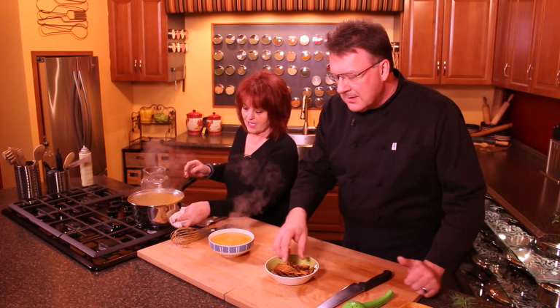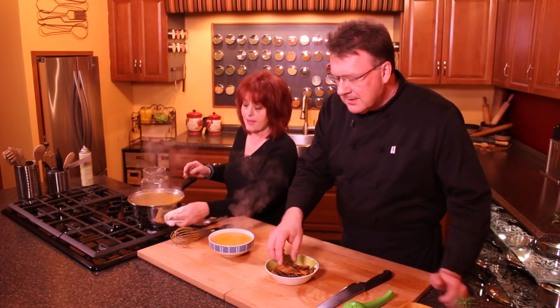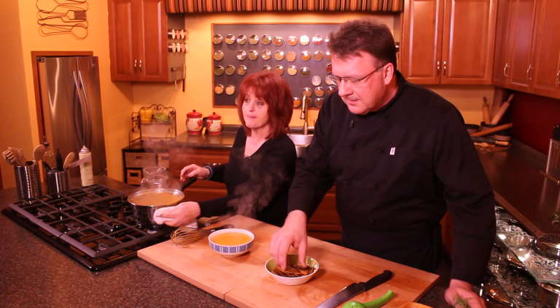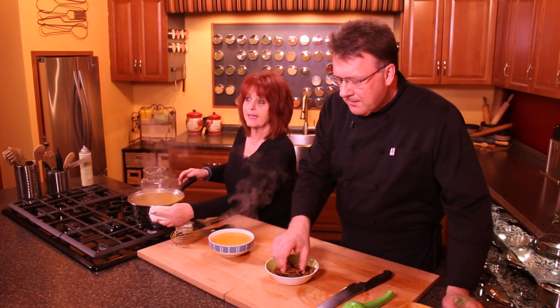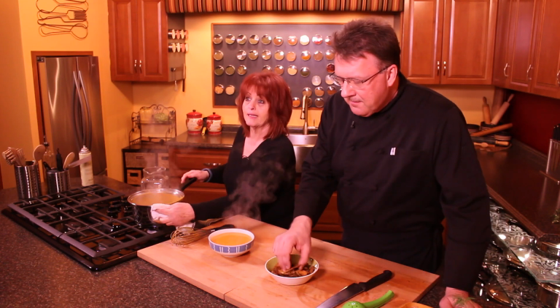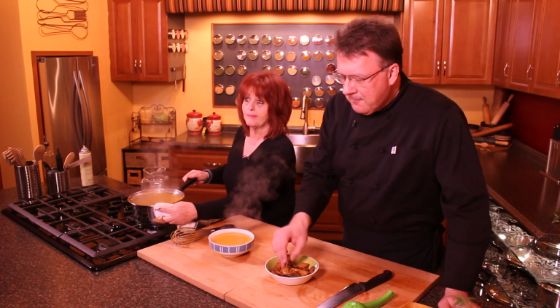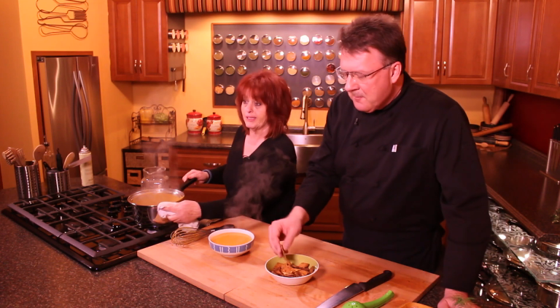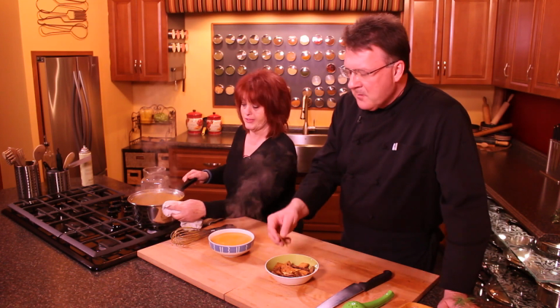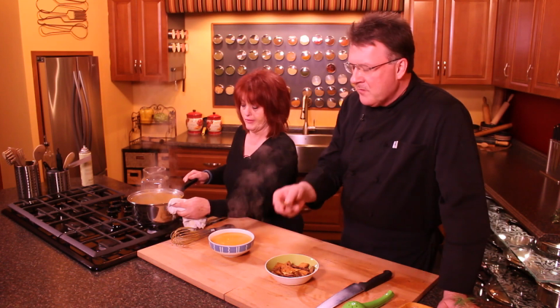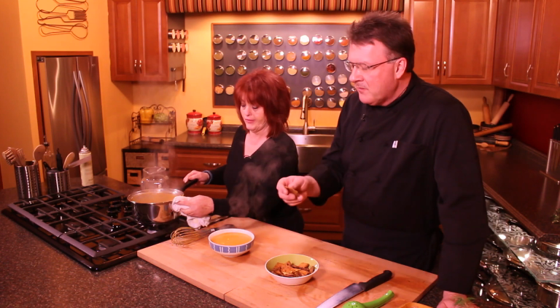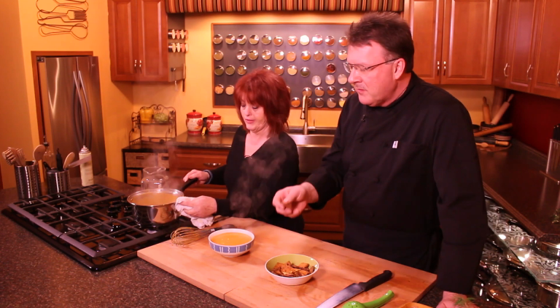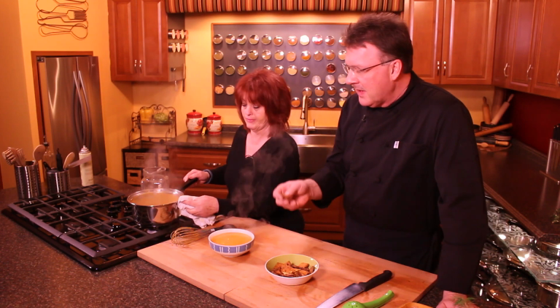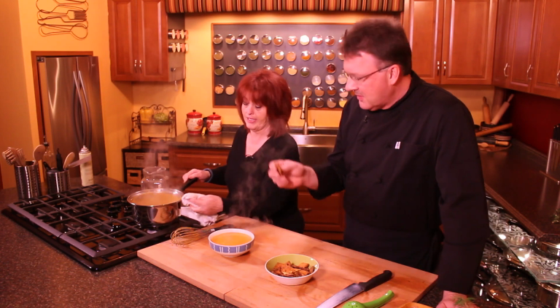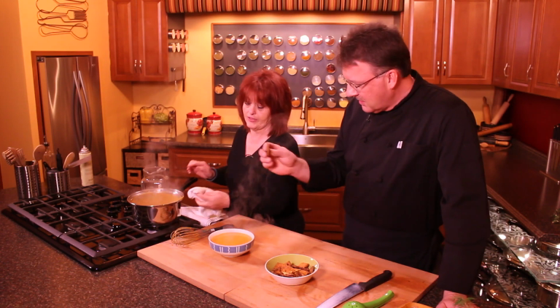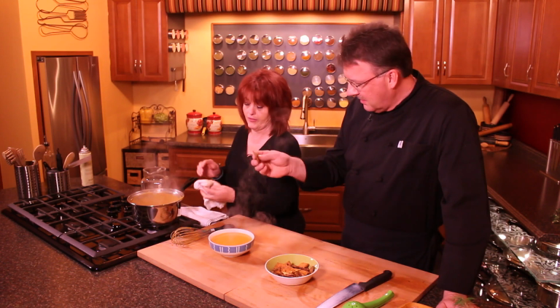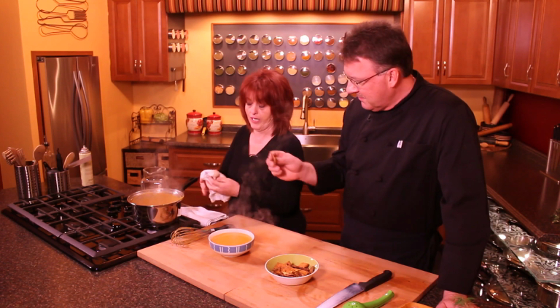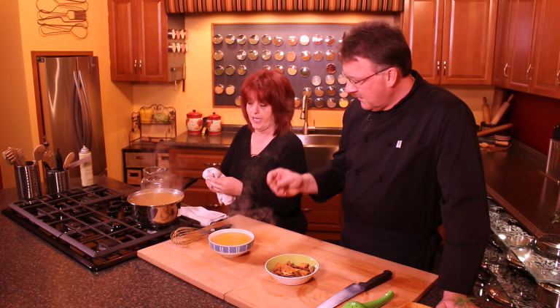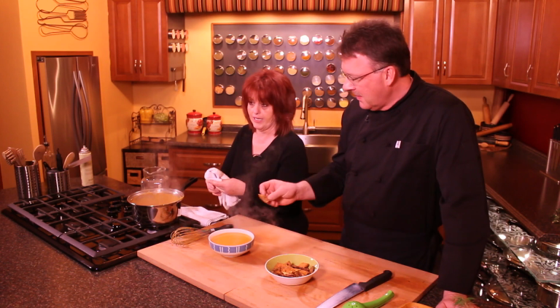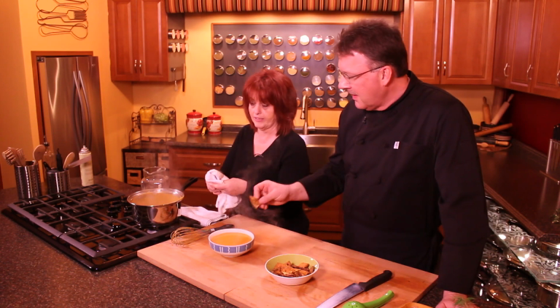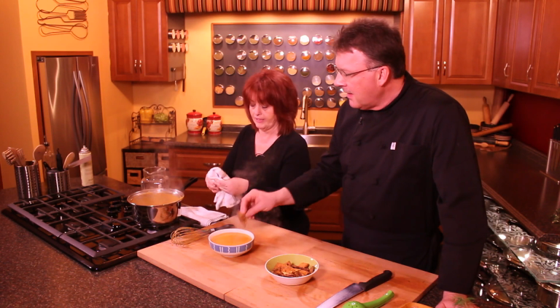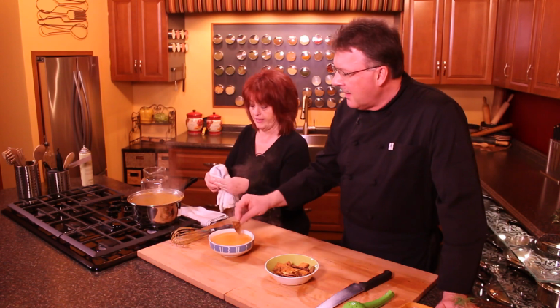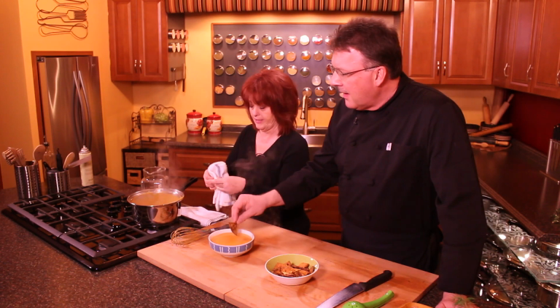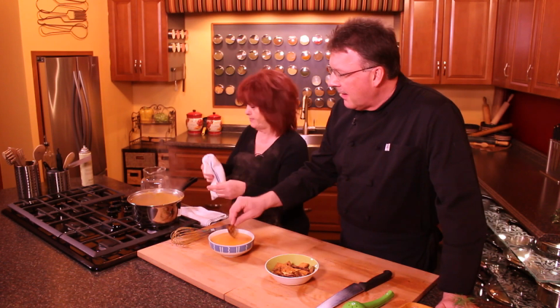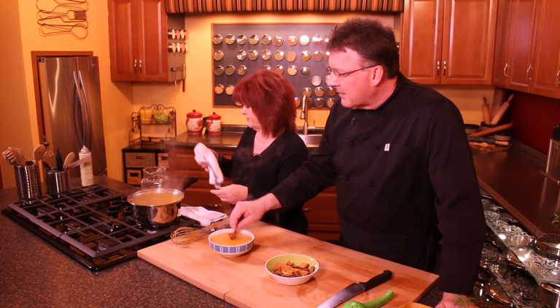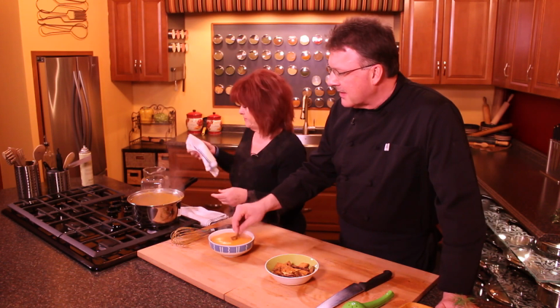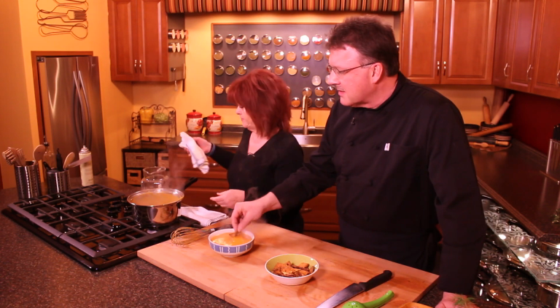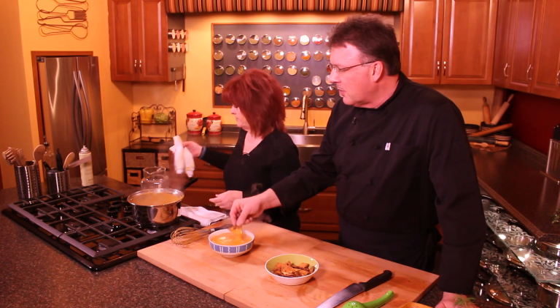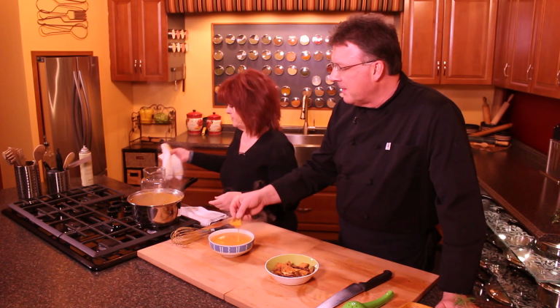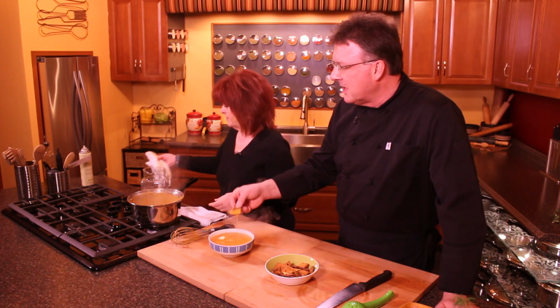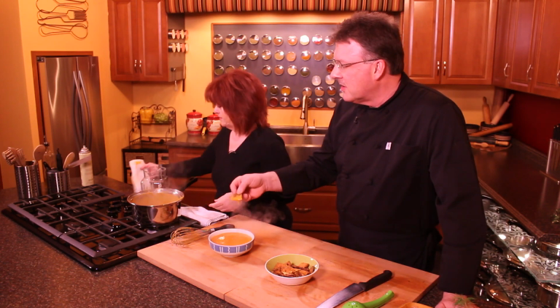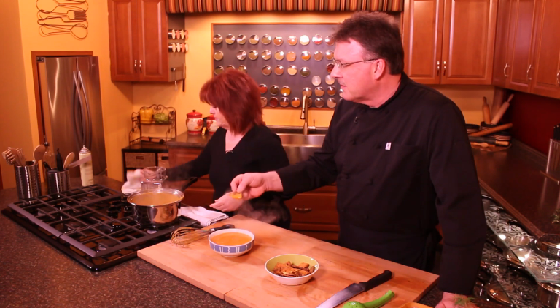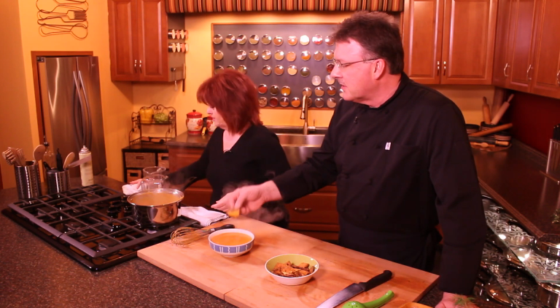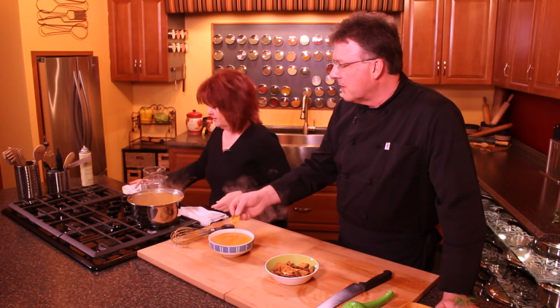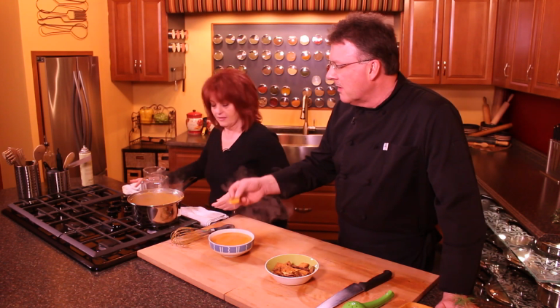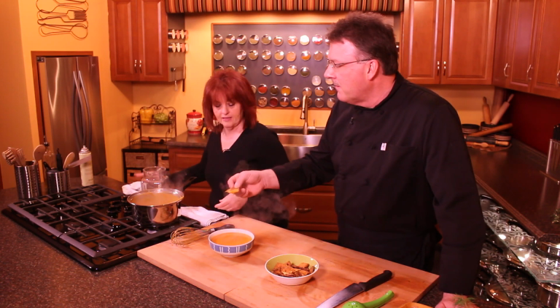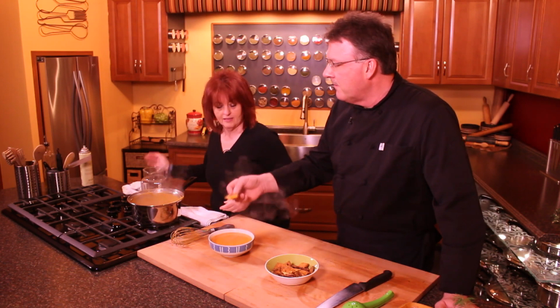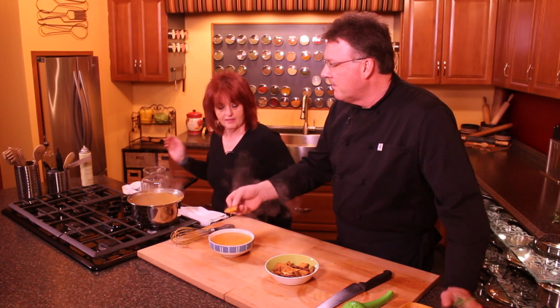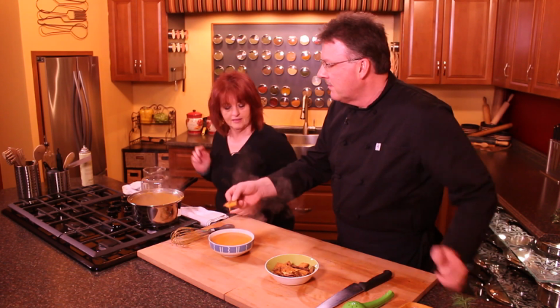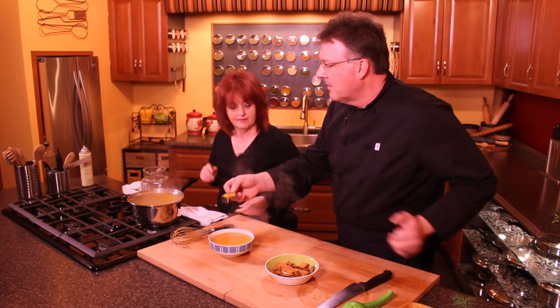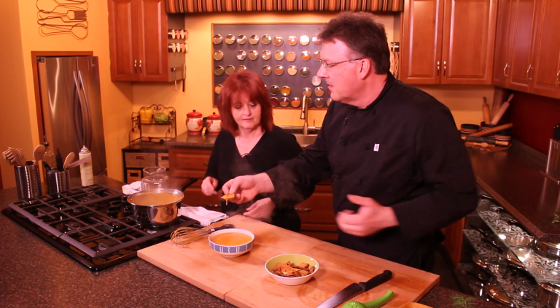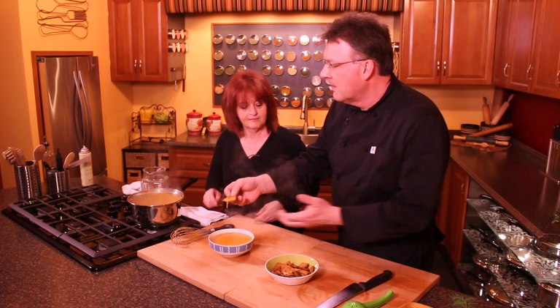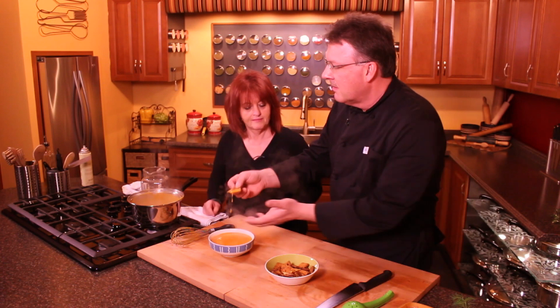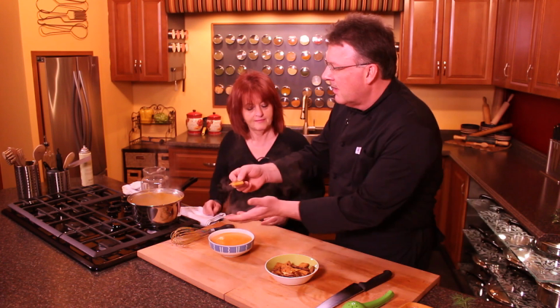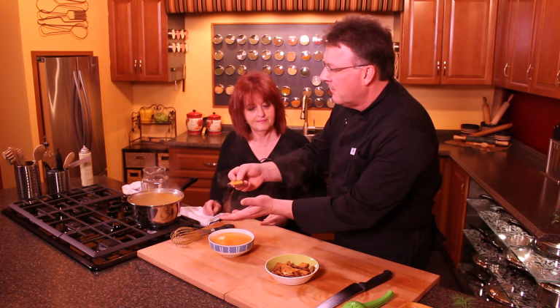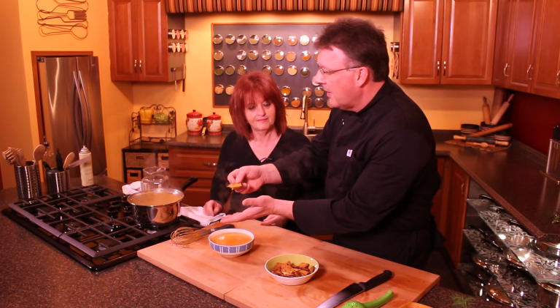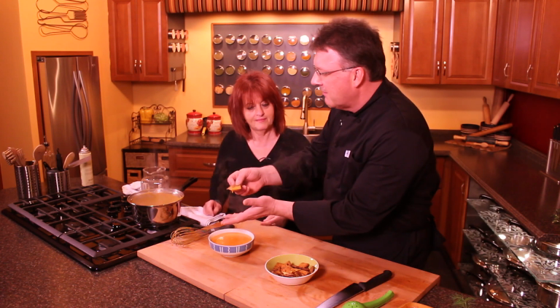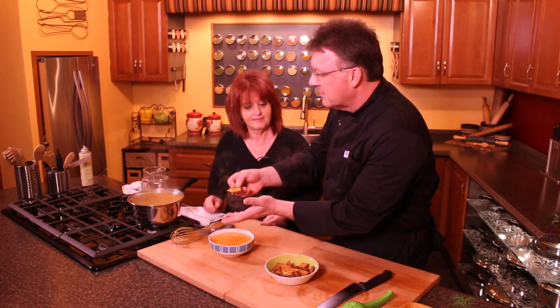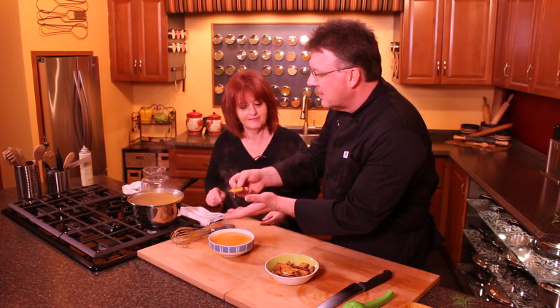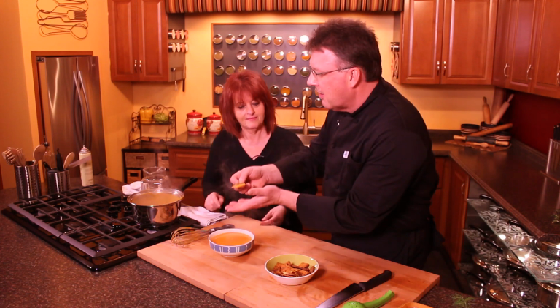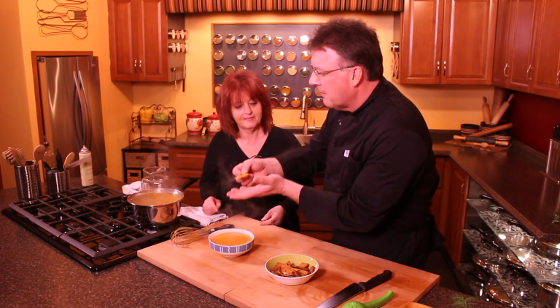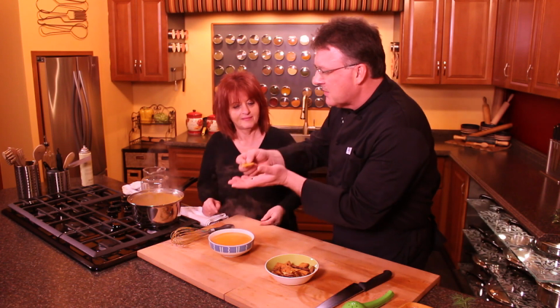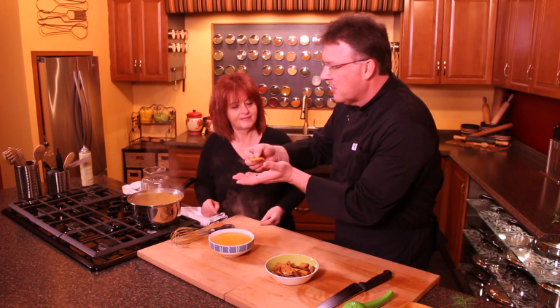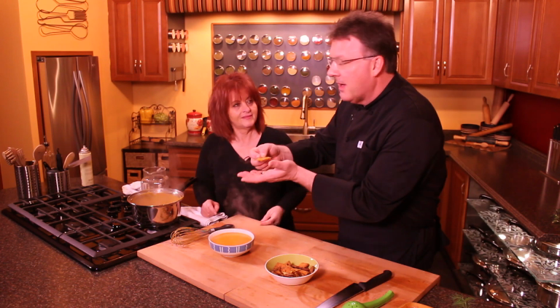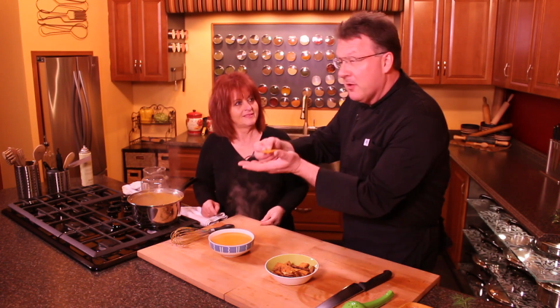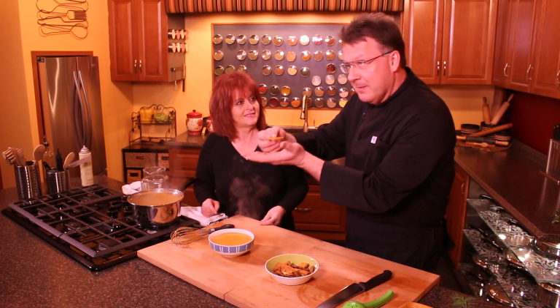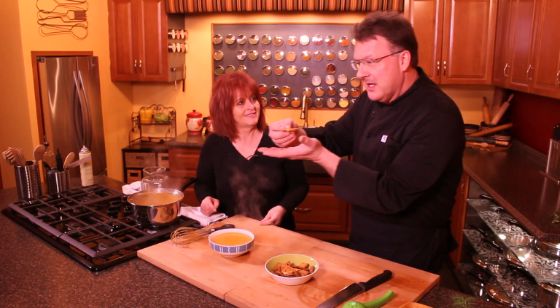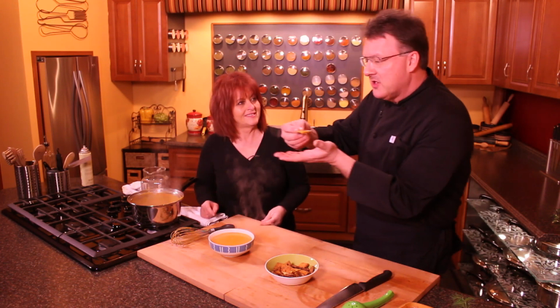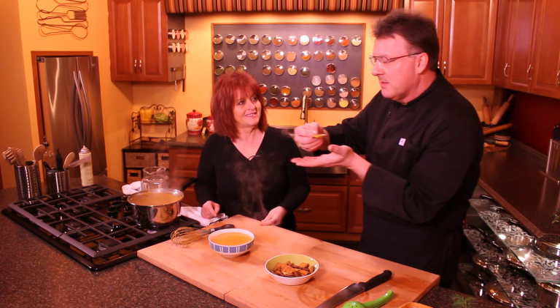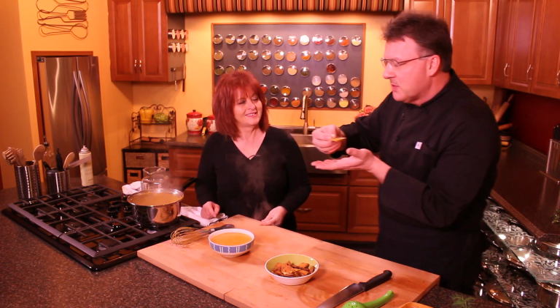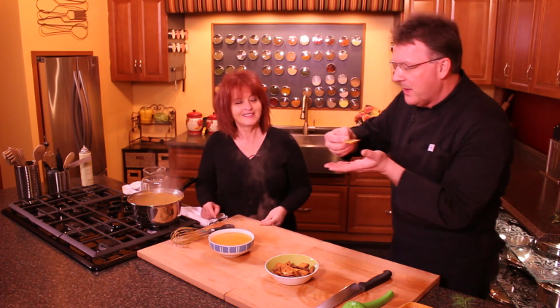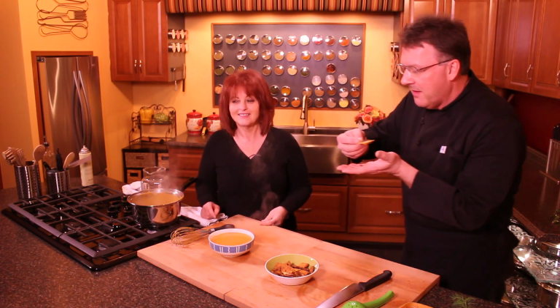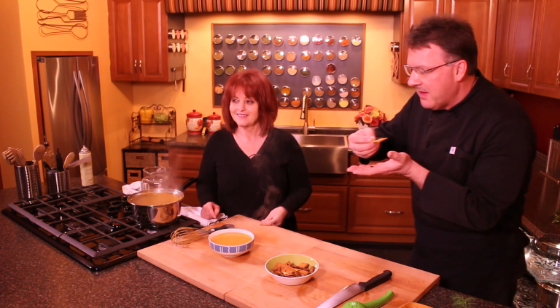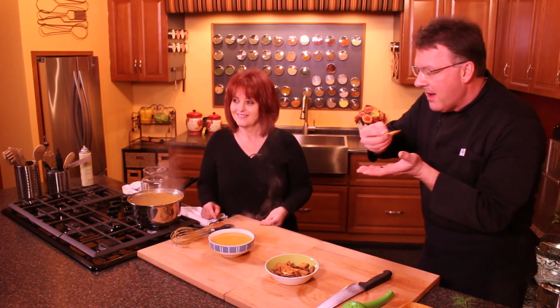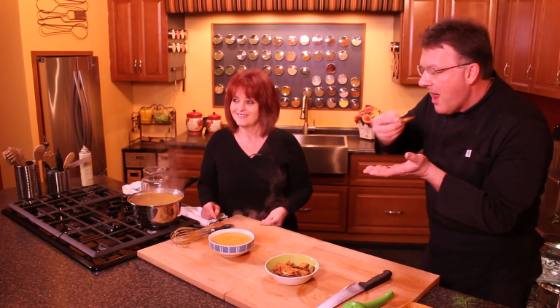I've got some homemade chips here. If you haven't seen our episode on homemade chips, we have that available too.